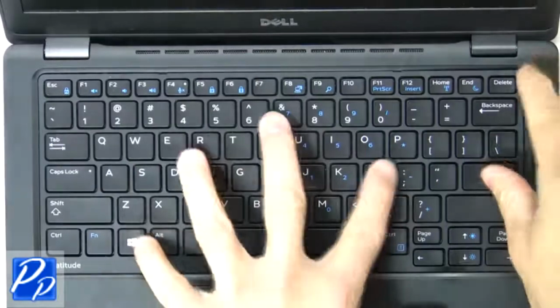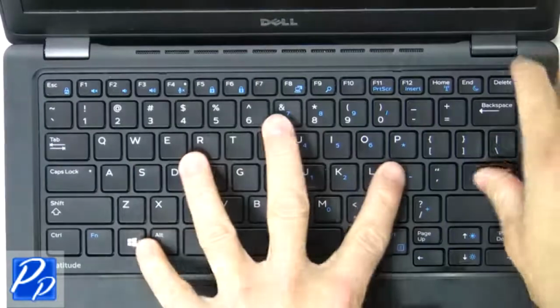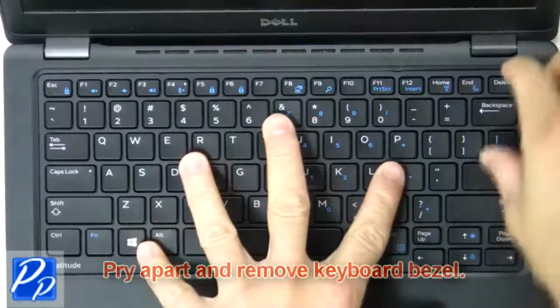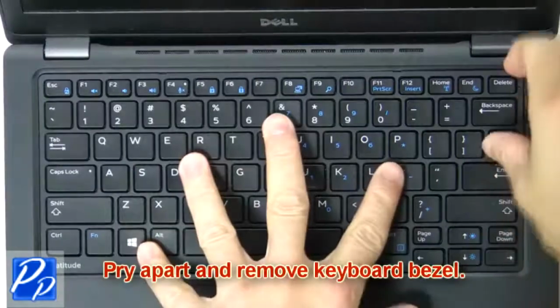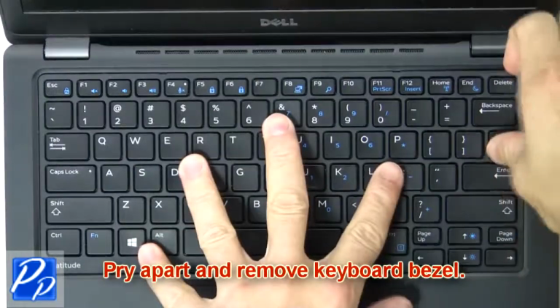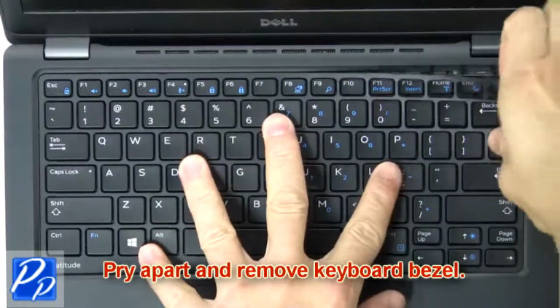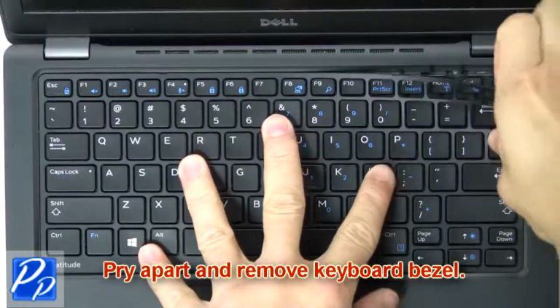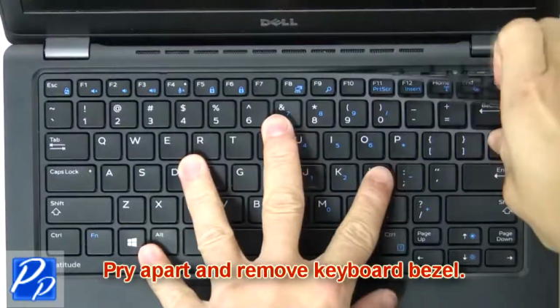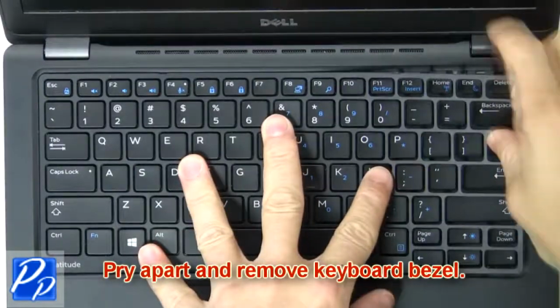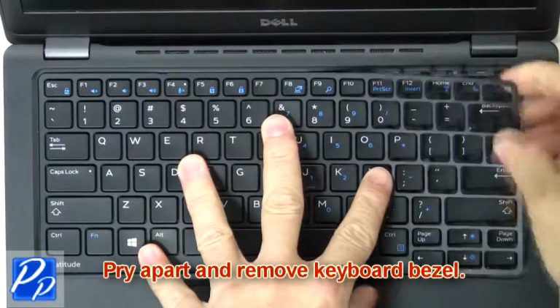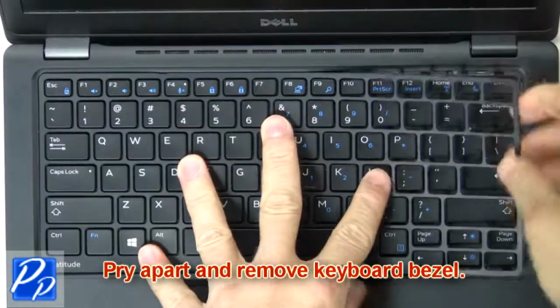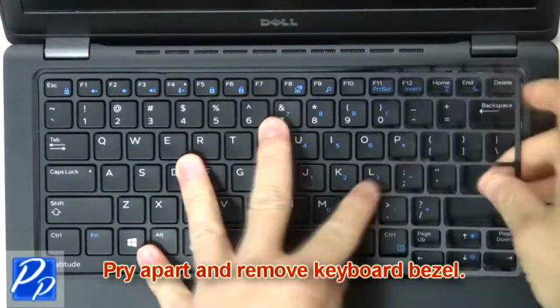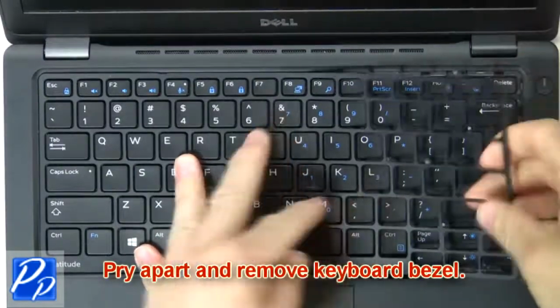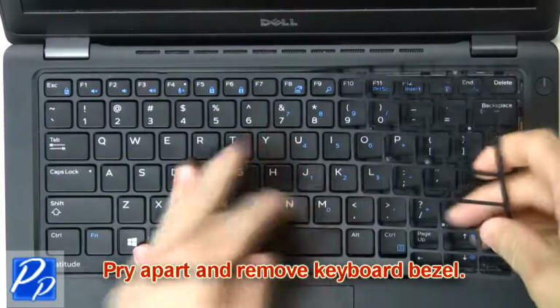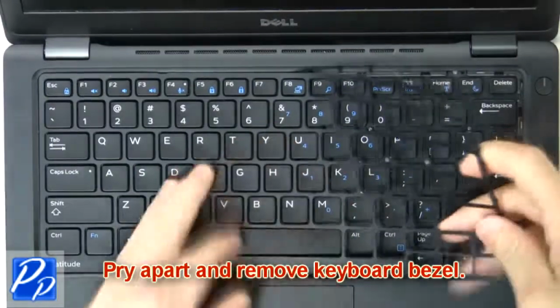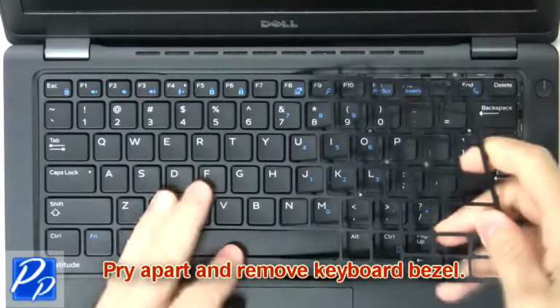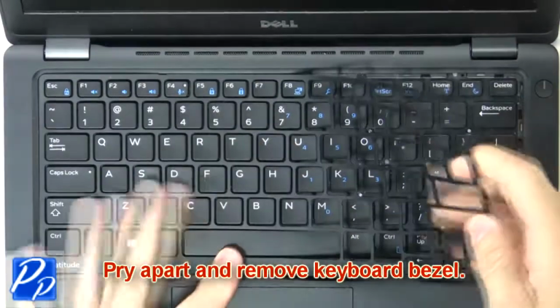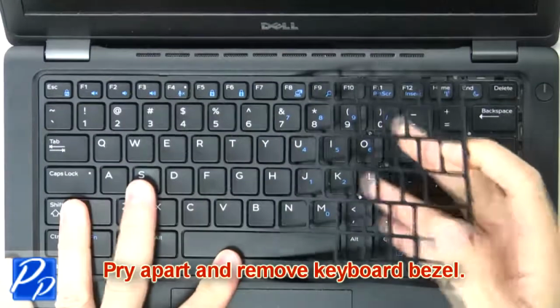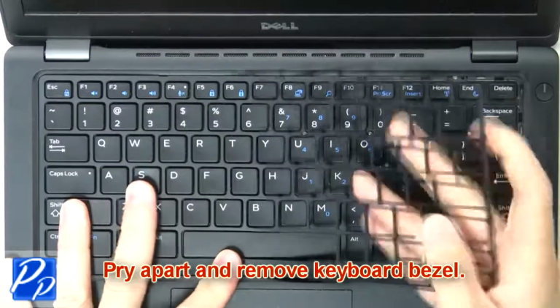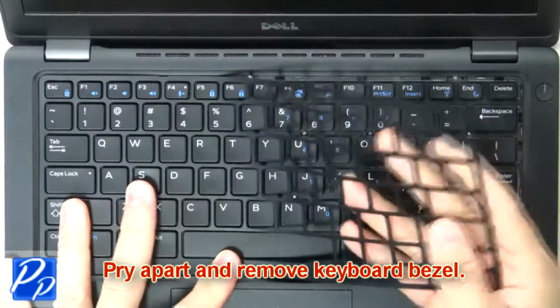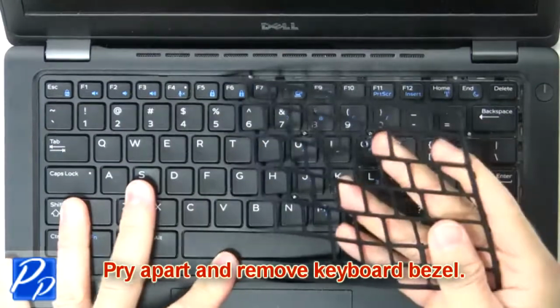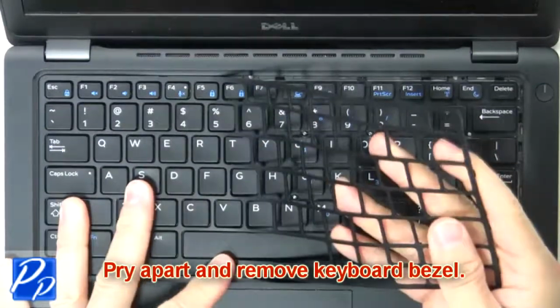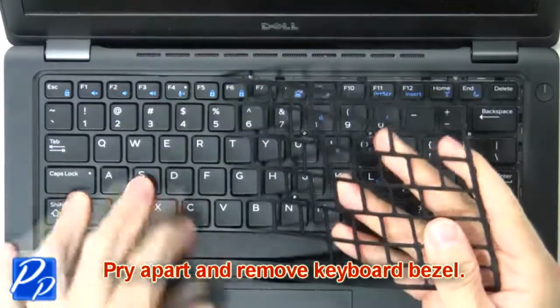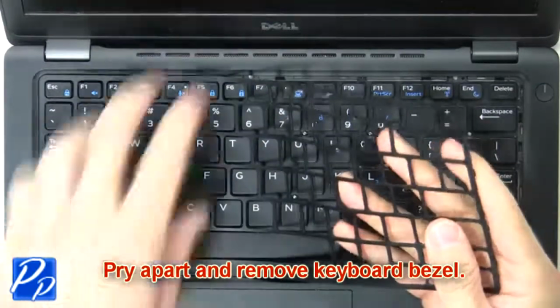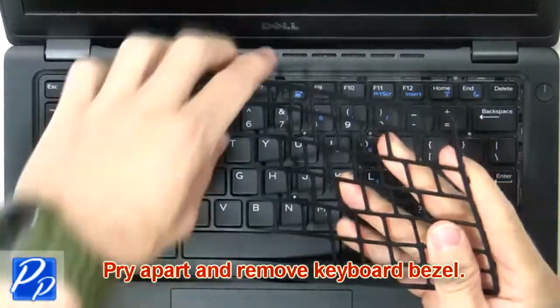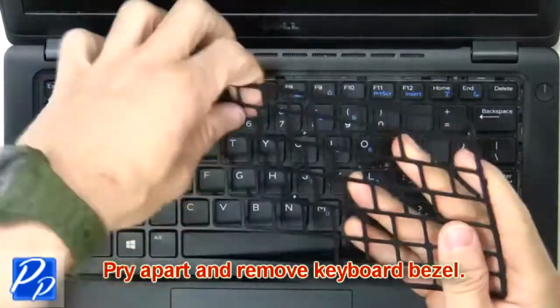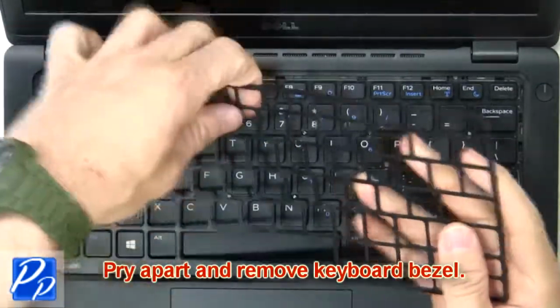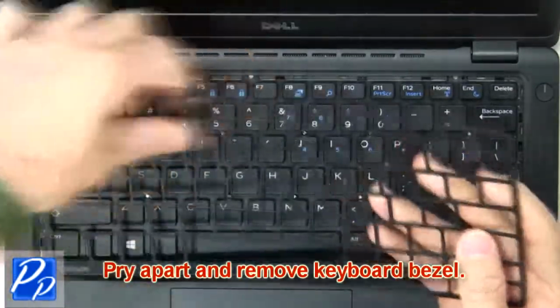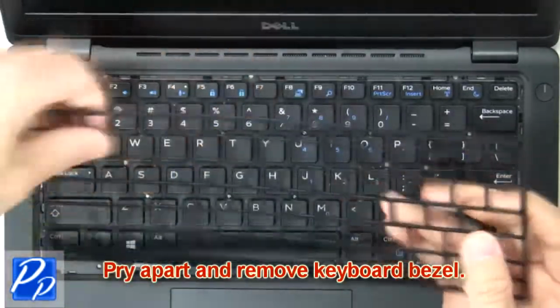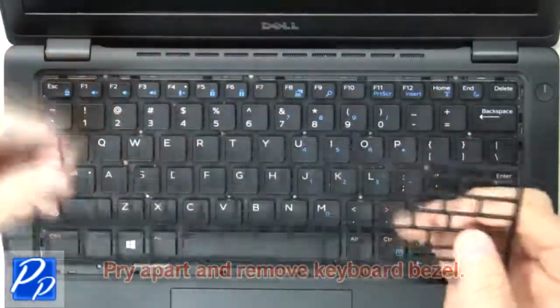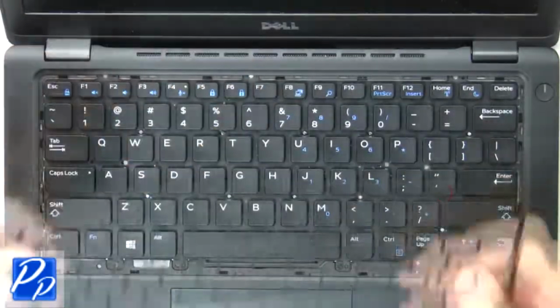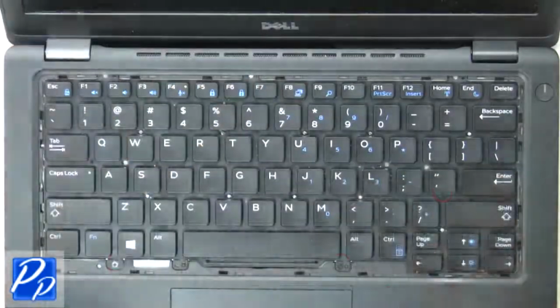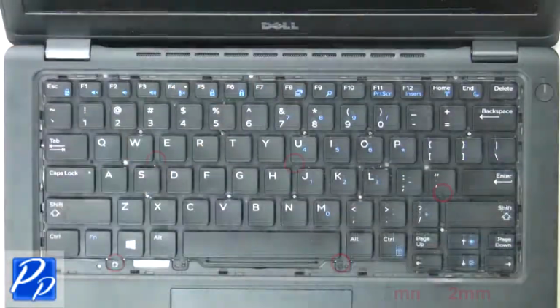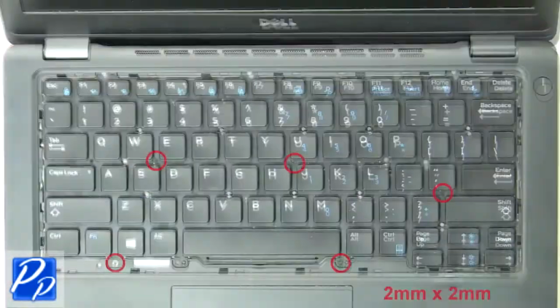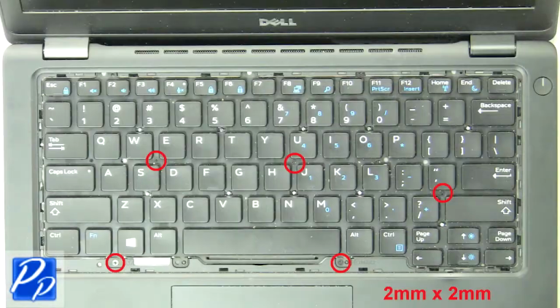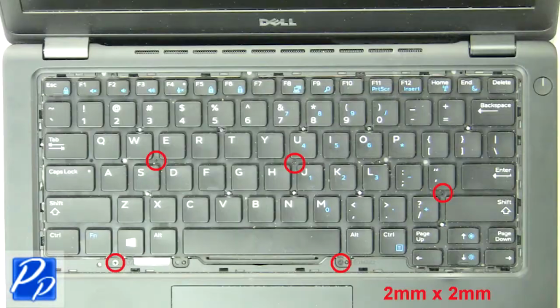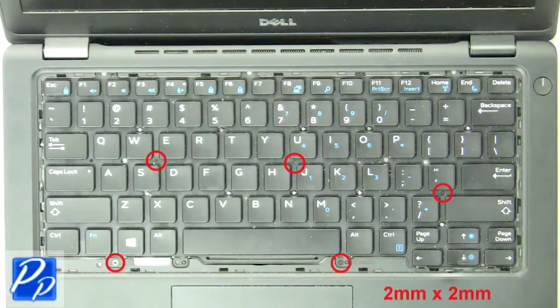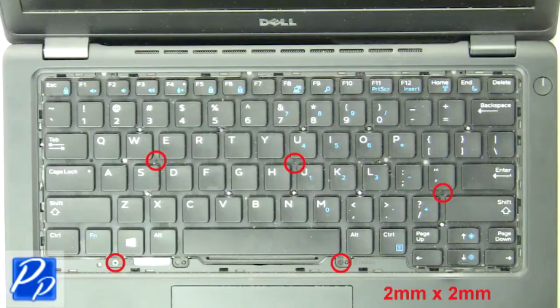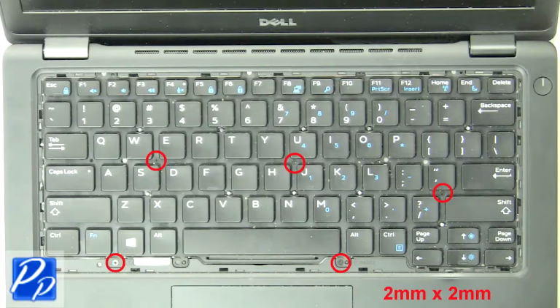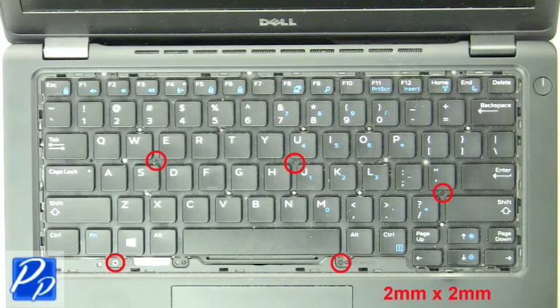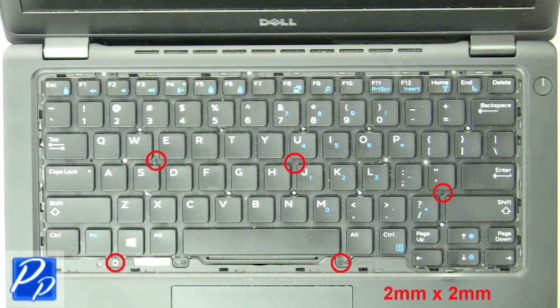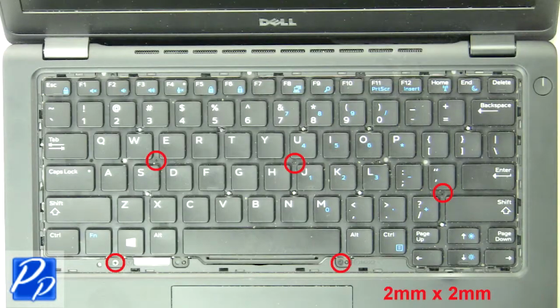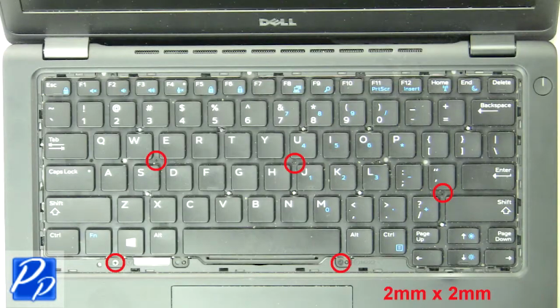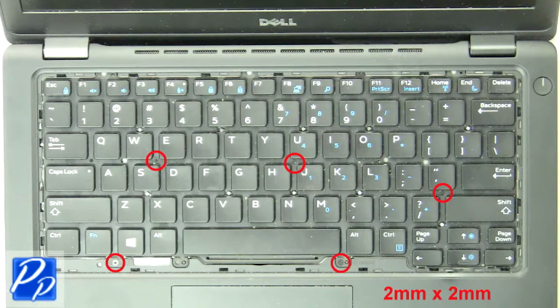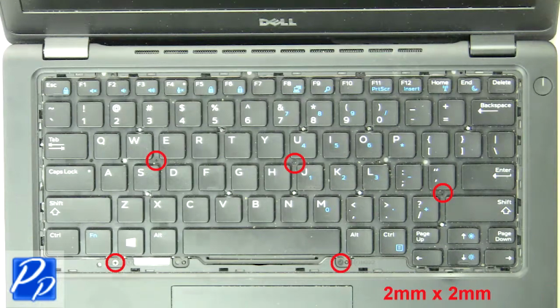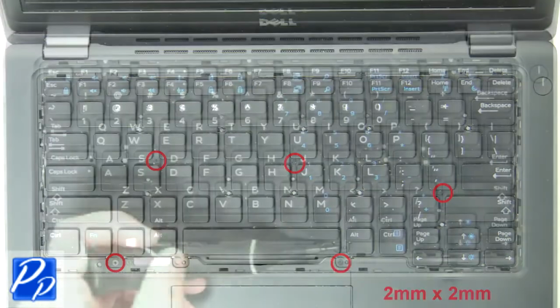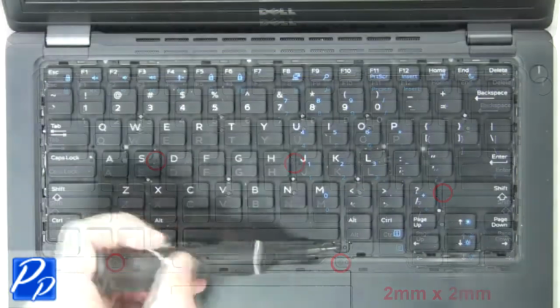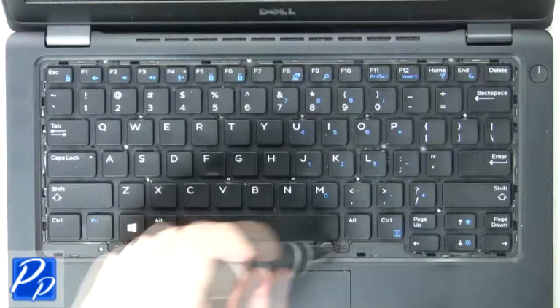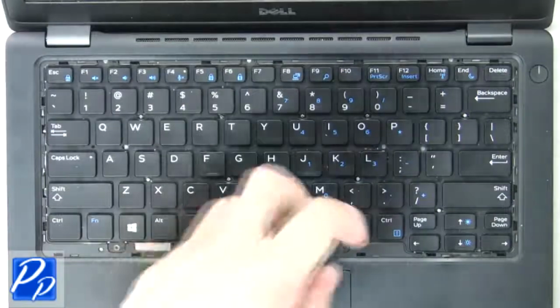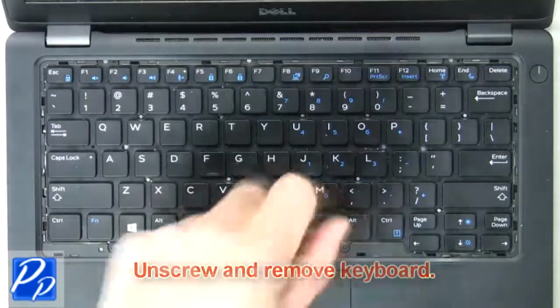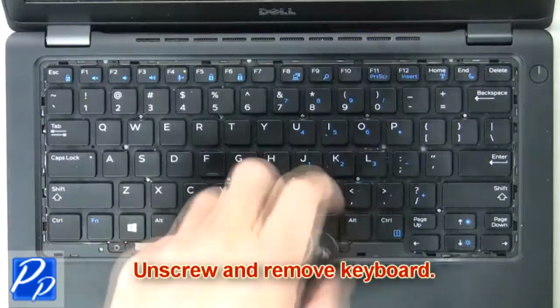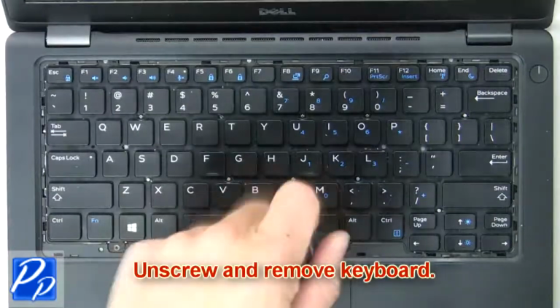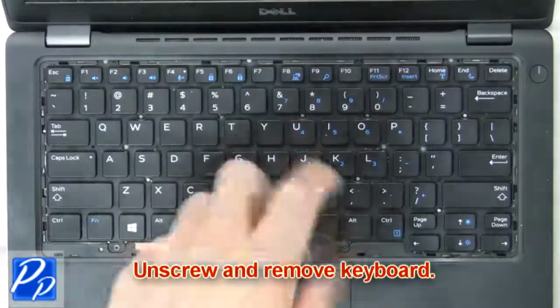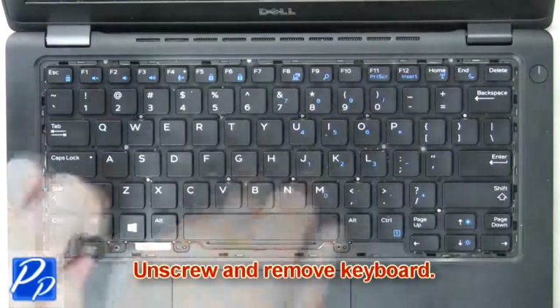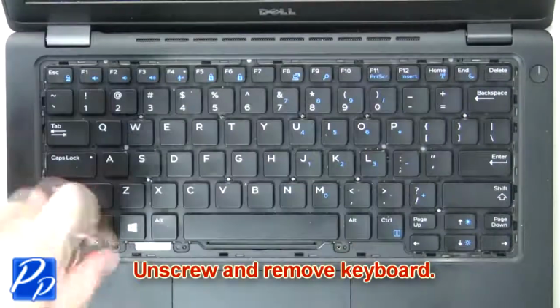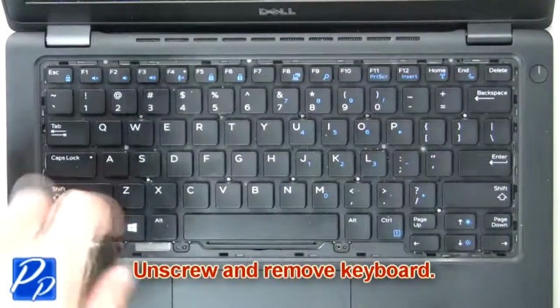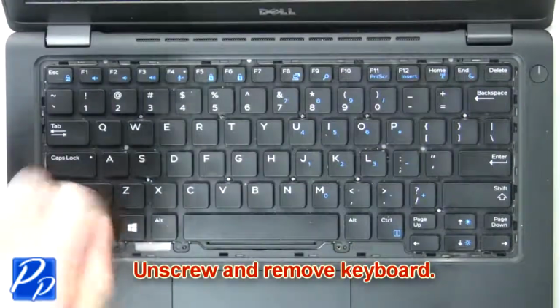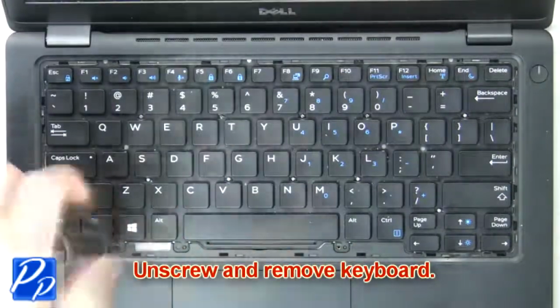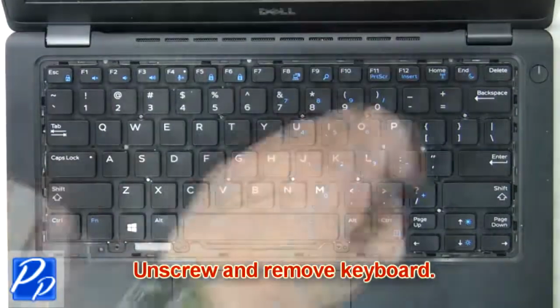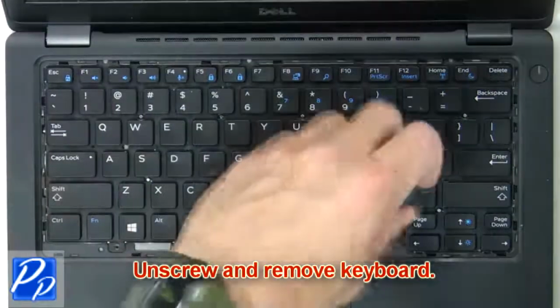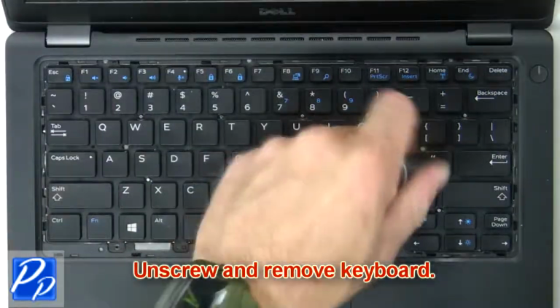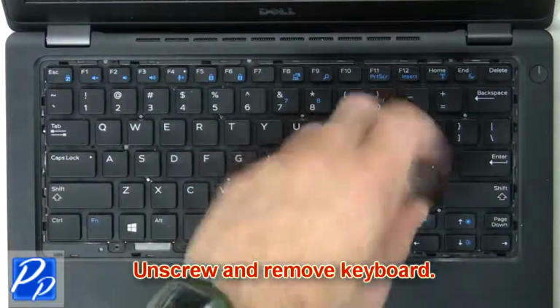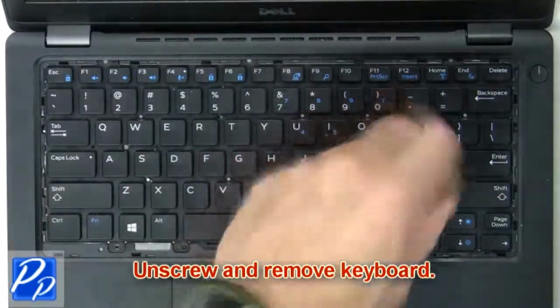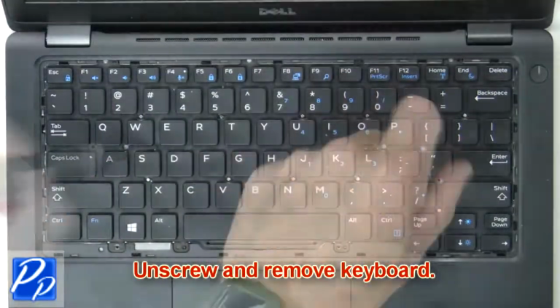Now pry apart and remove the keyboard bezel. Then unscrew and remove the keyboard.